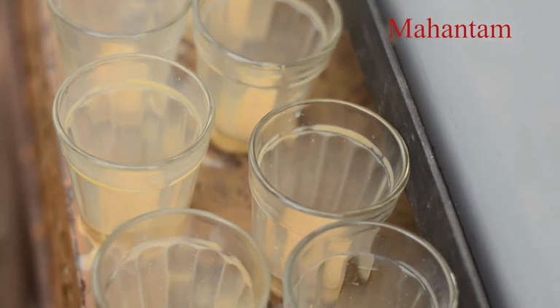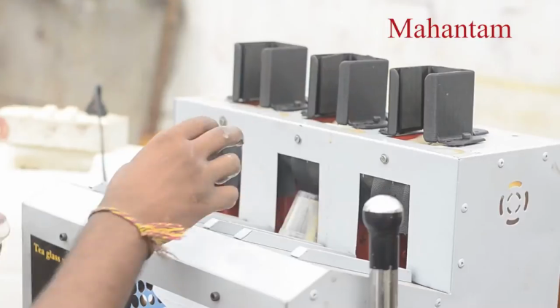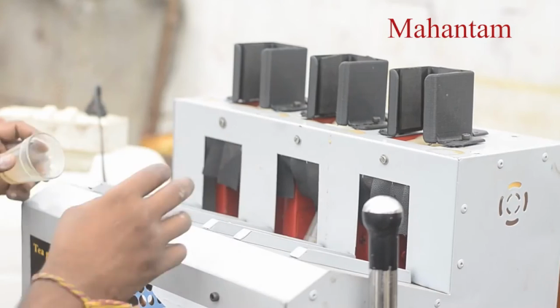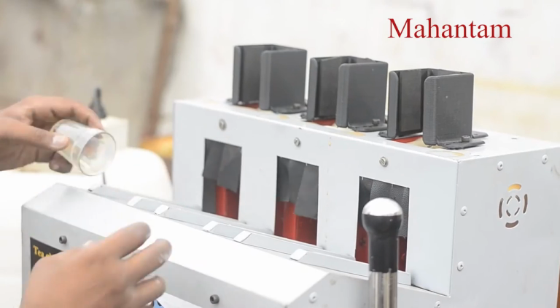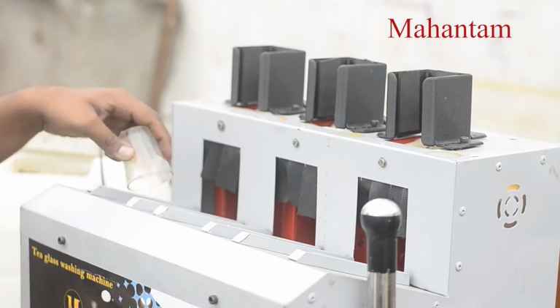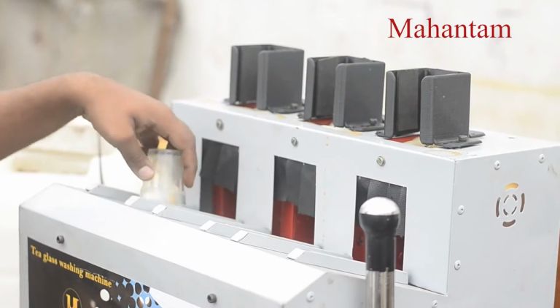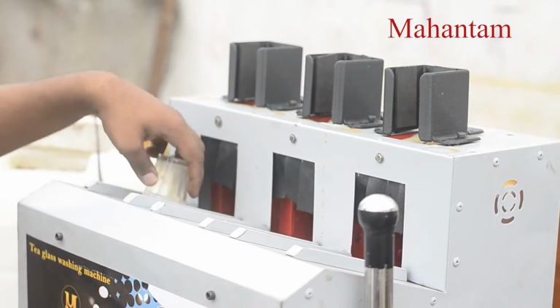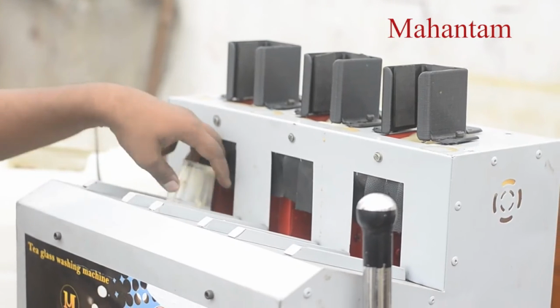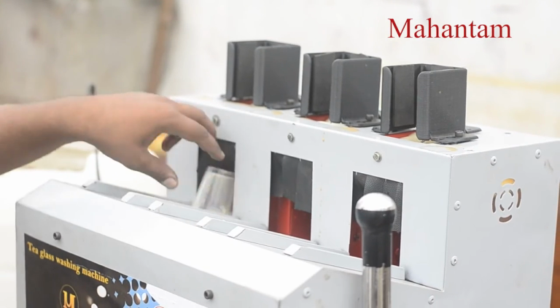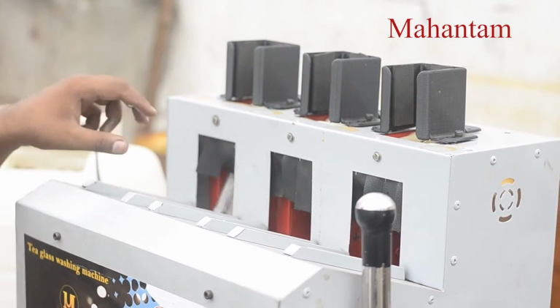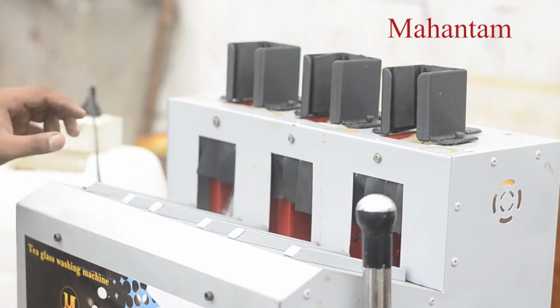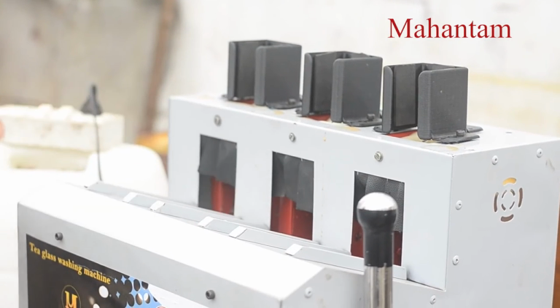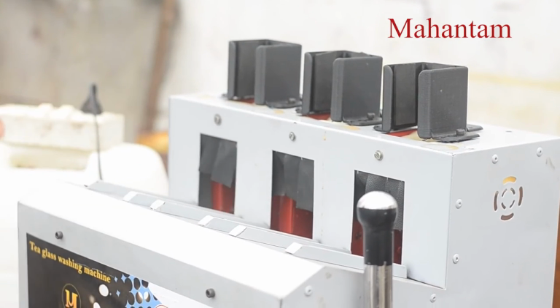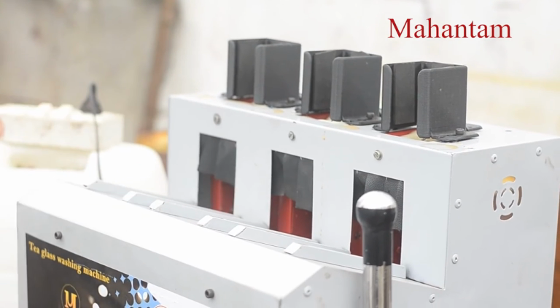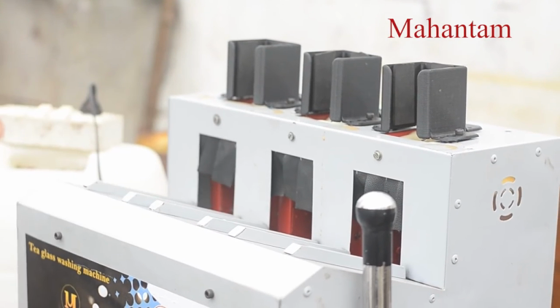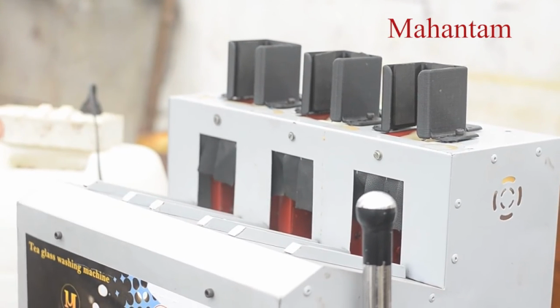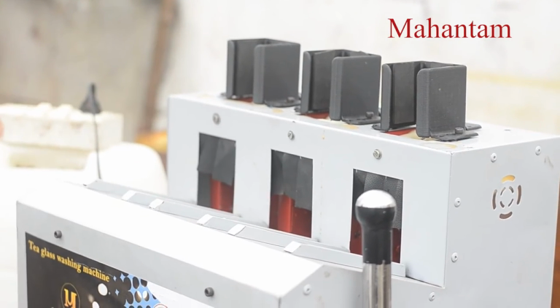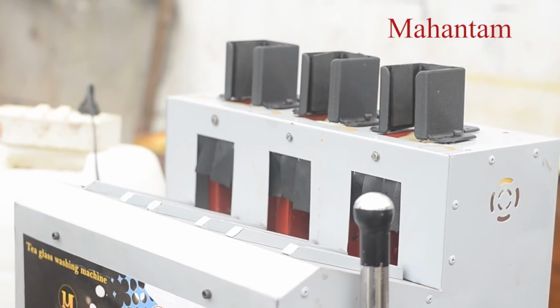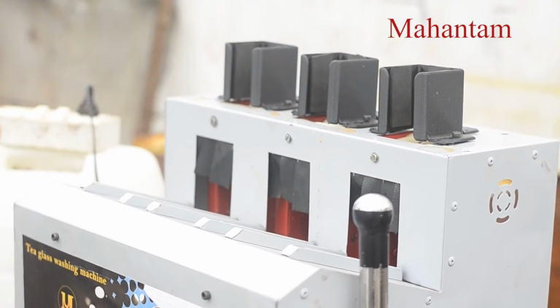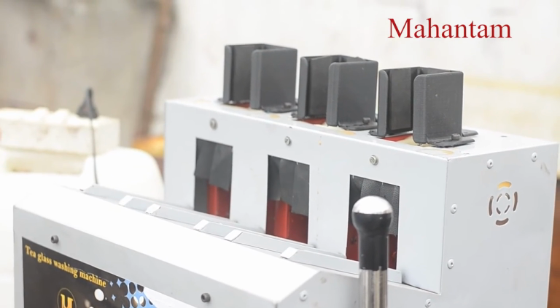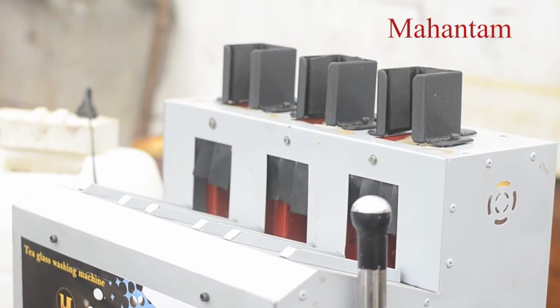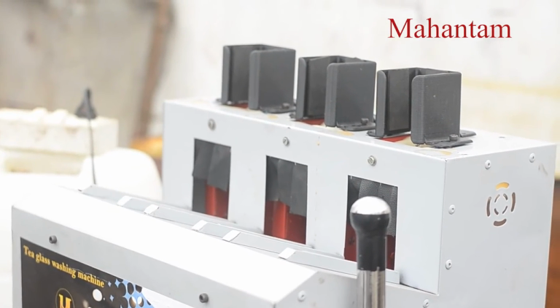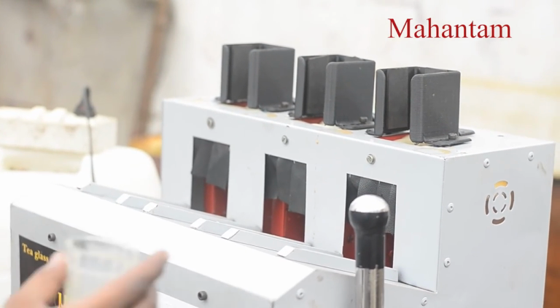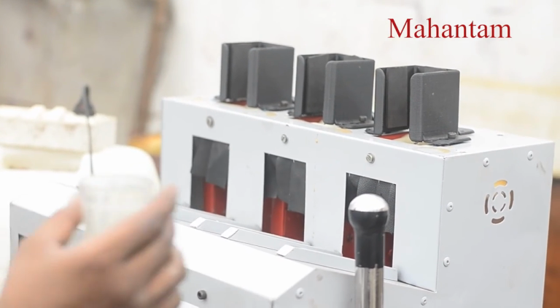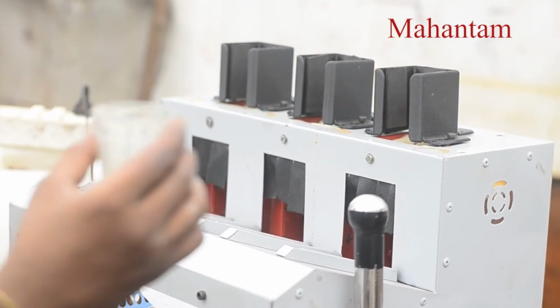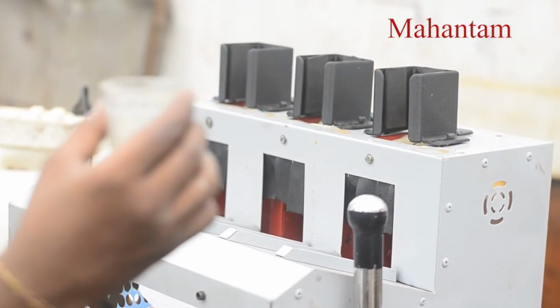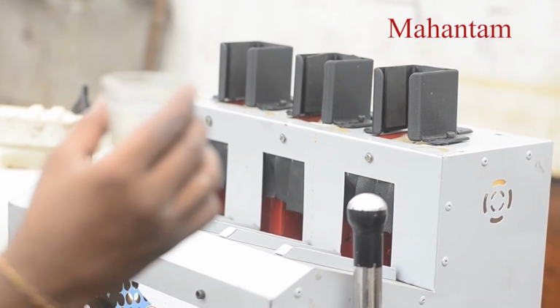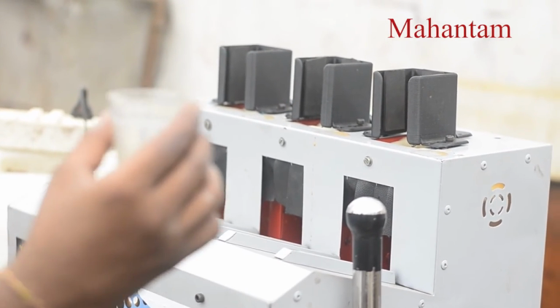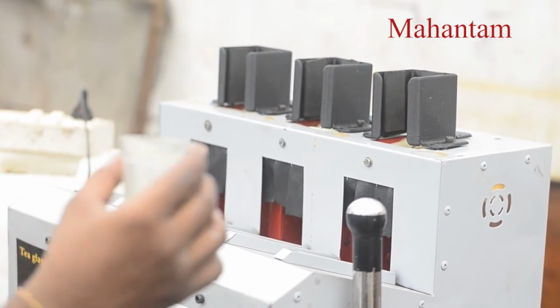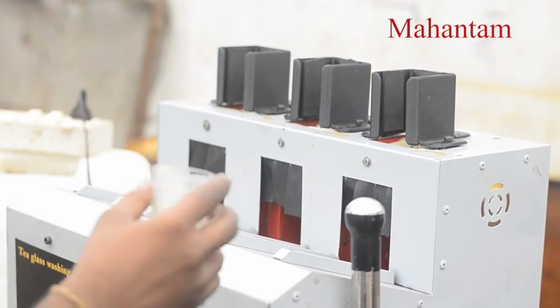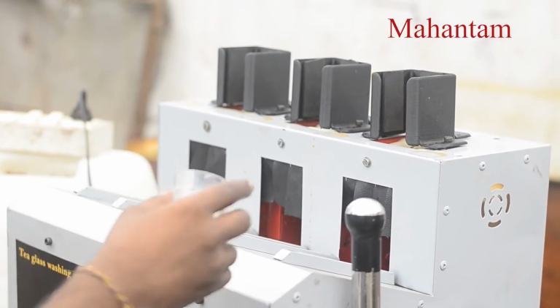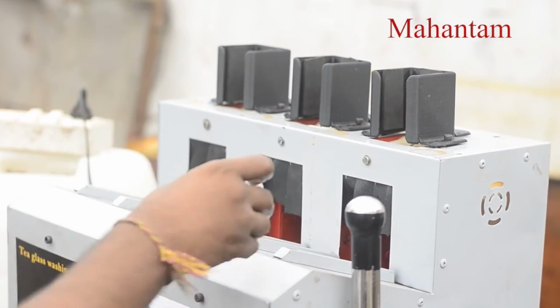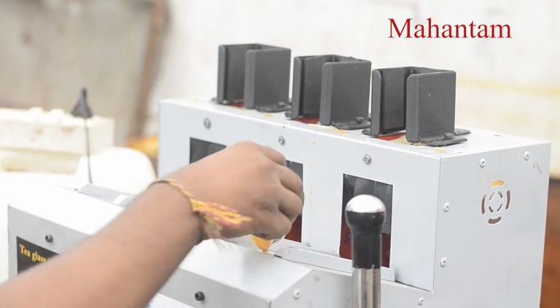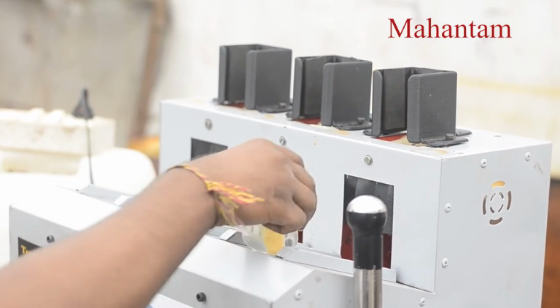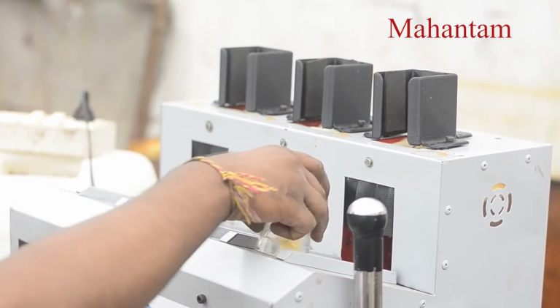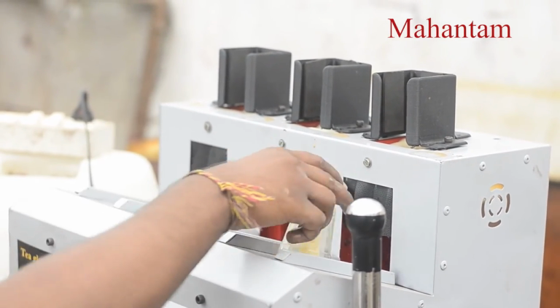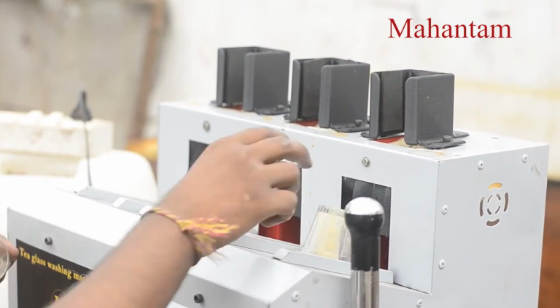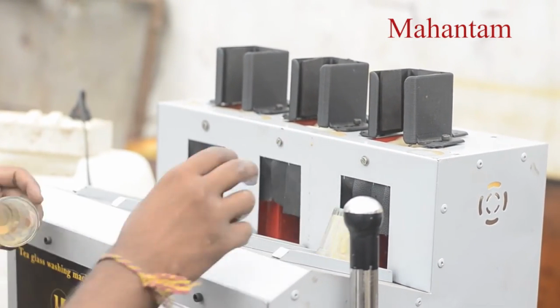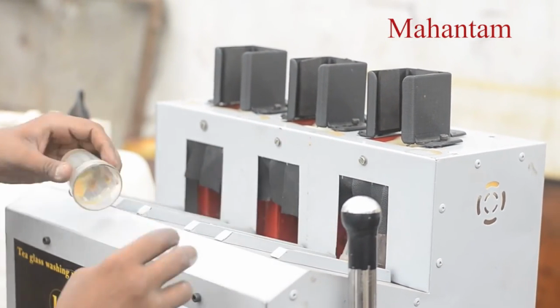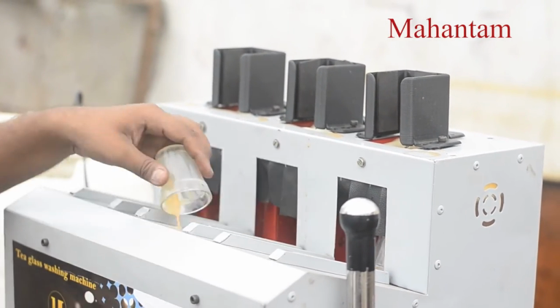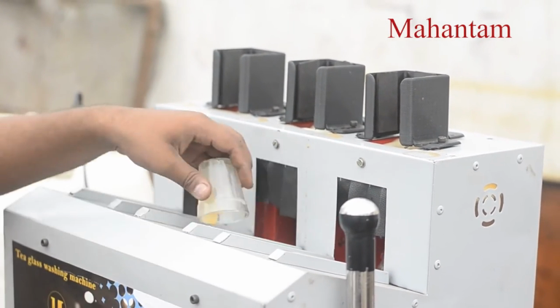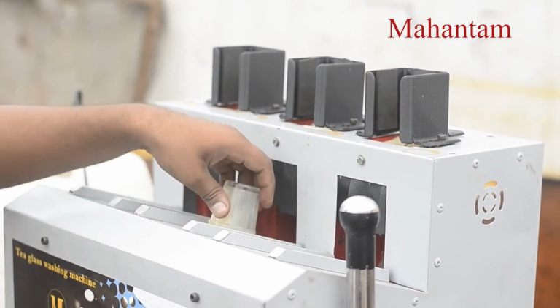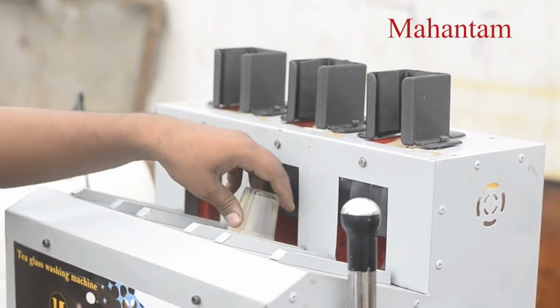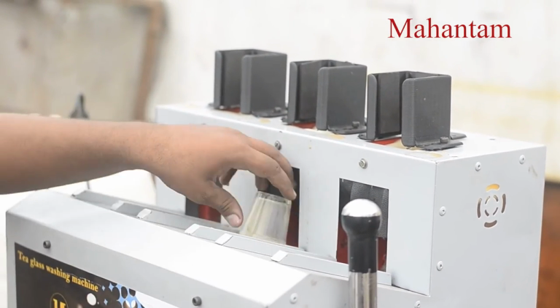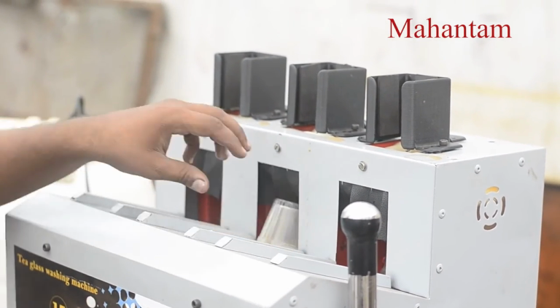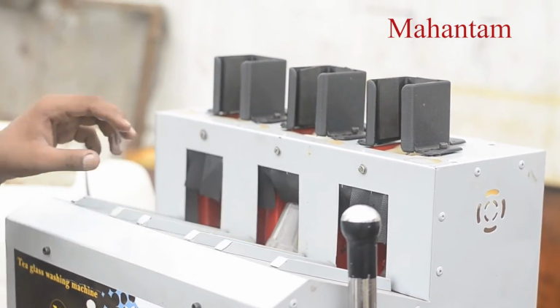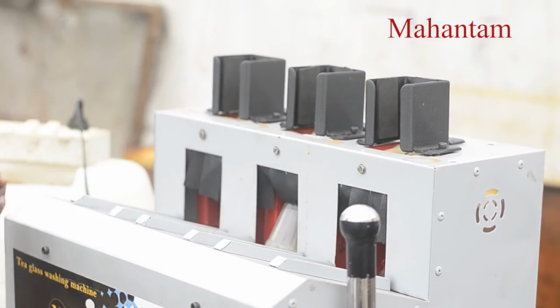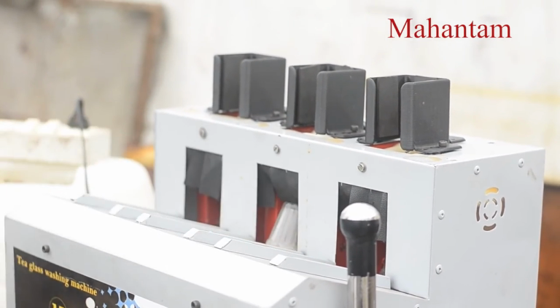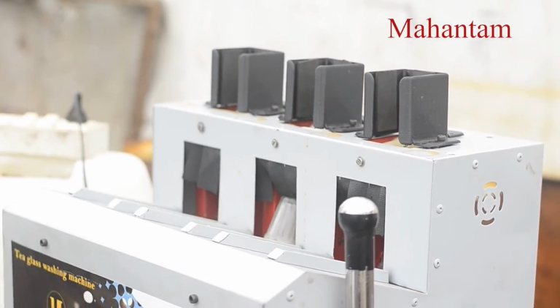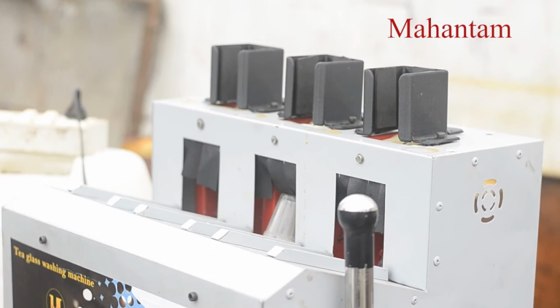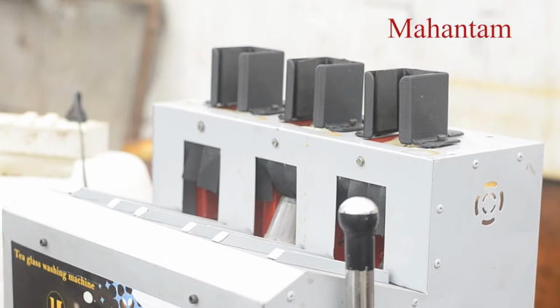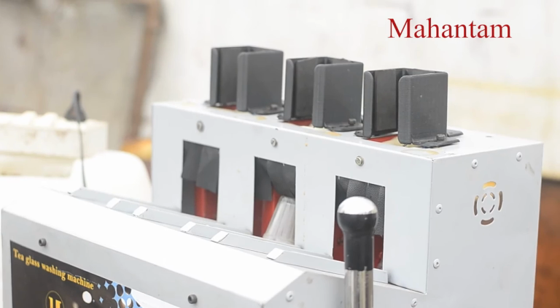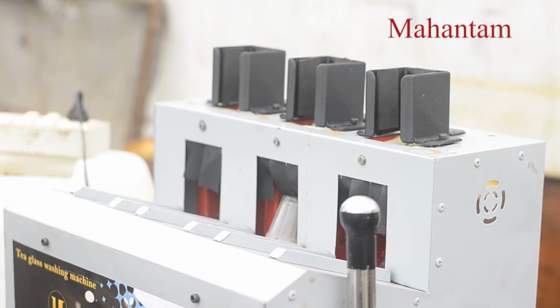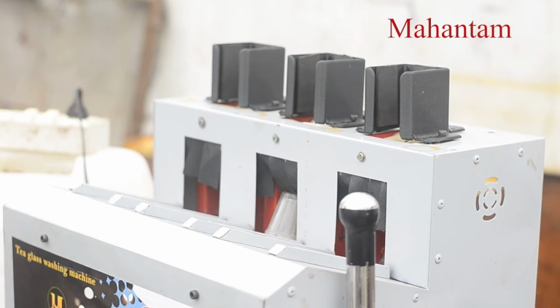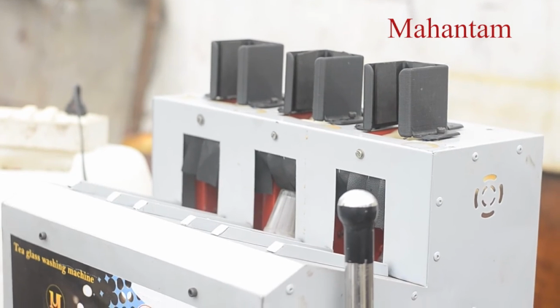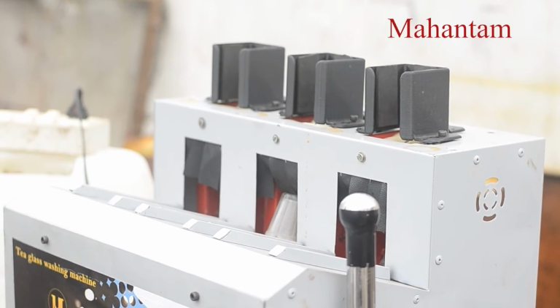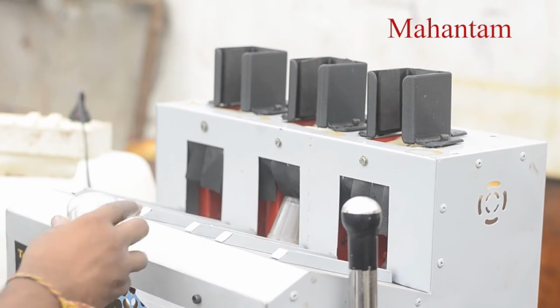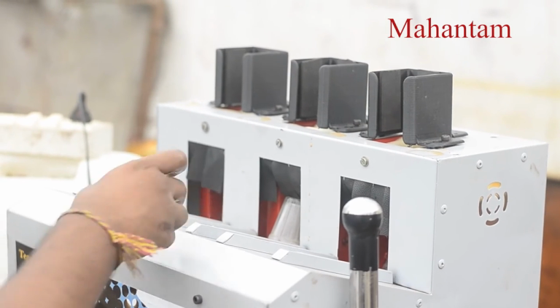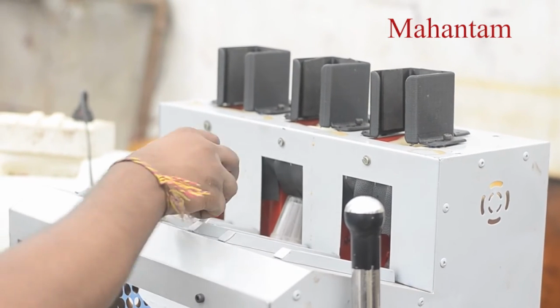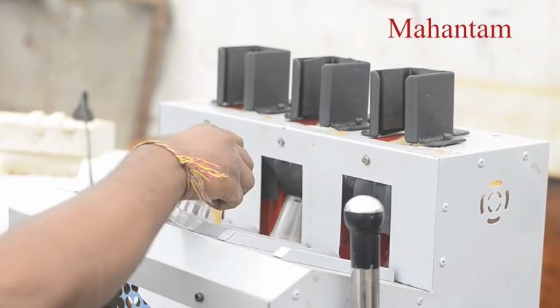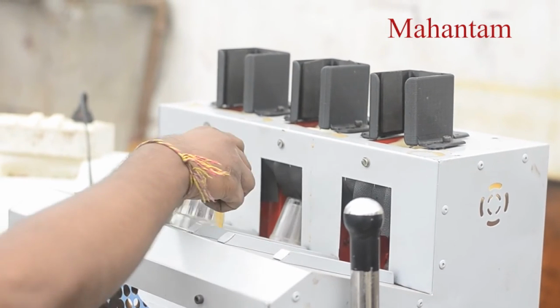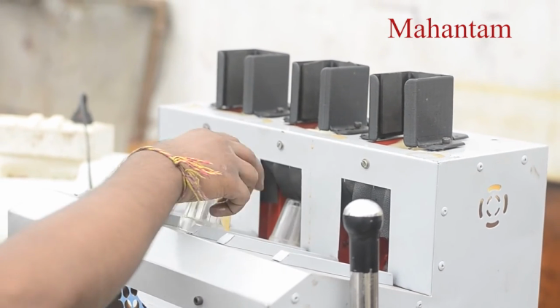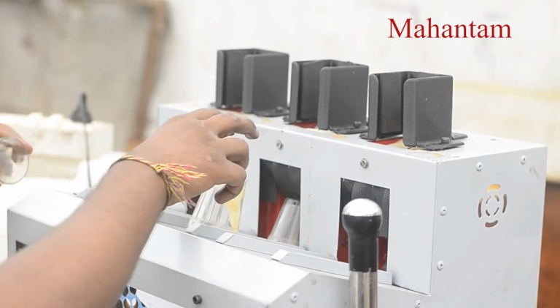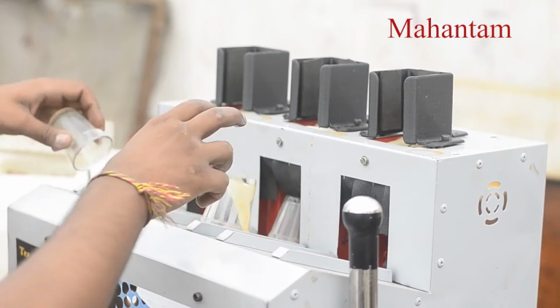Put the cup in — in each column you can put 5 cups. The total capacity of this machine is 15 cups at a time.